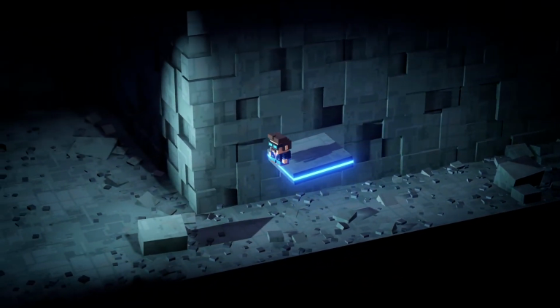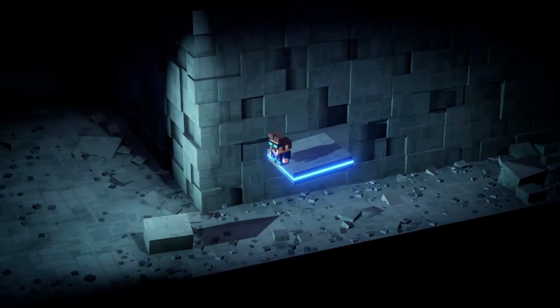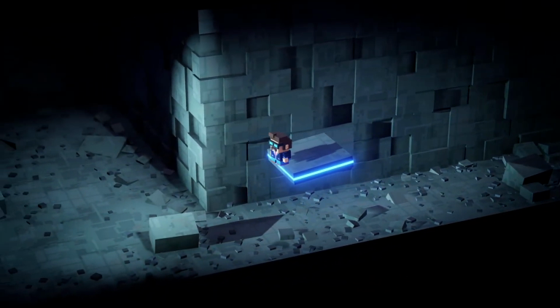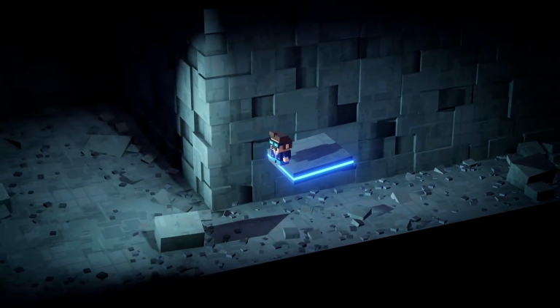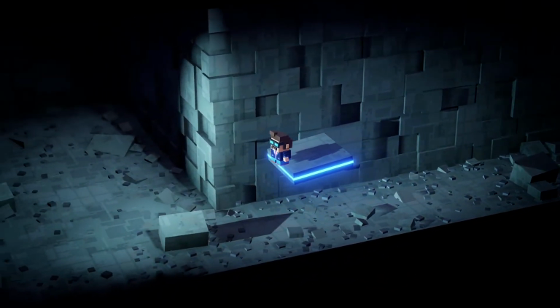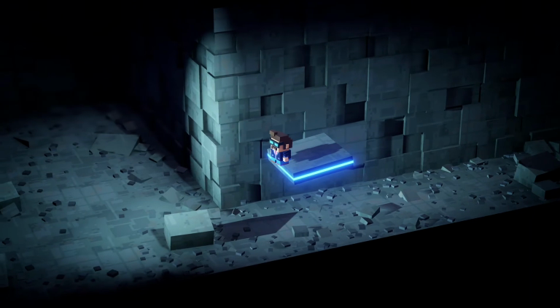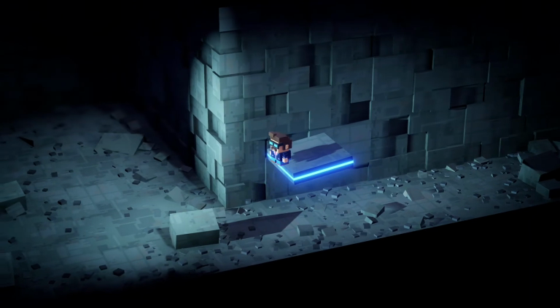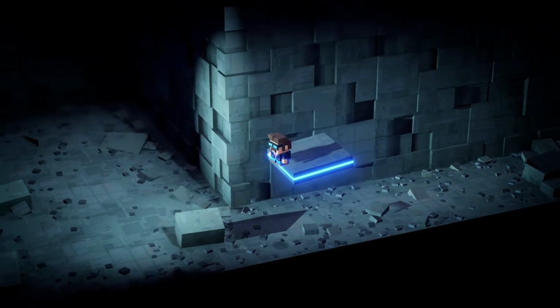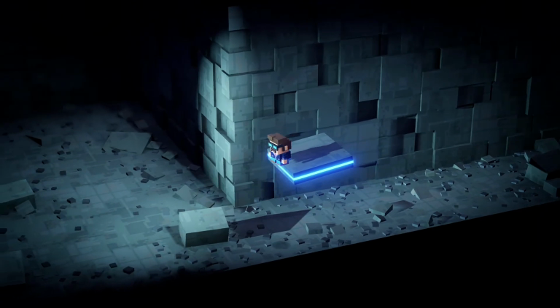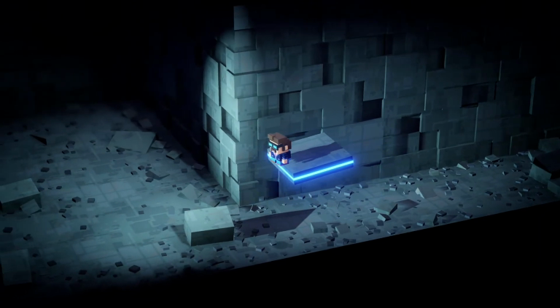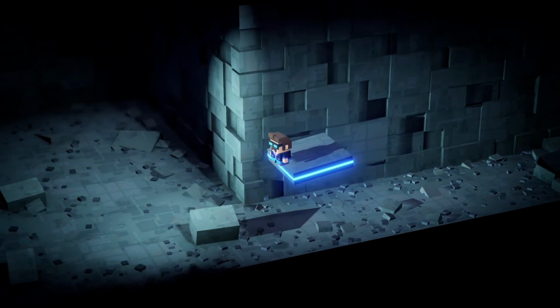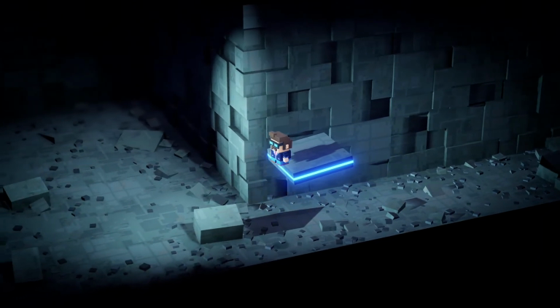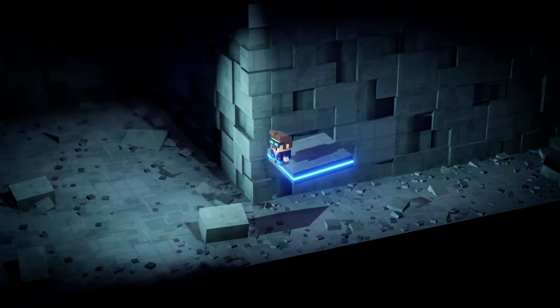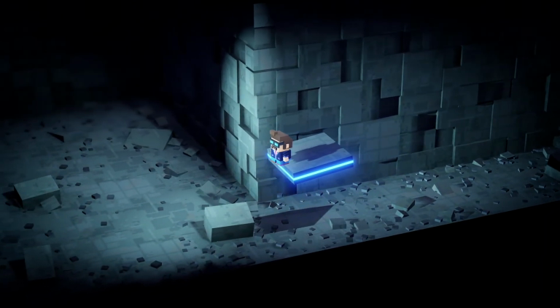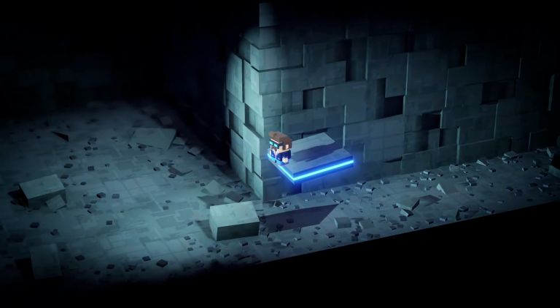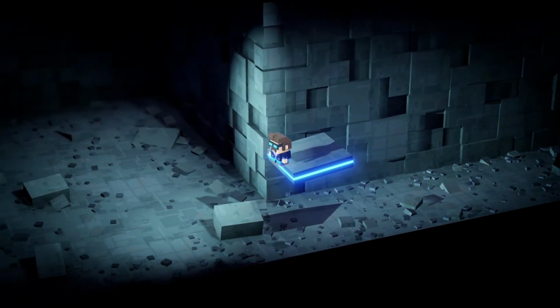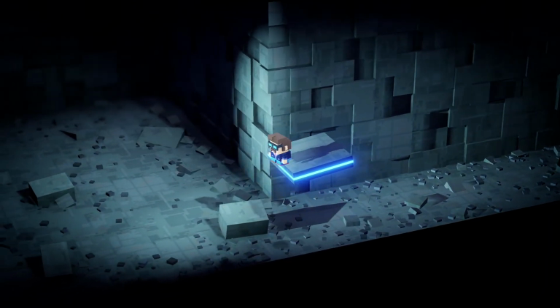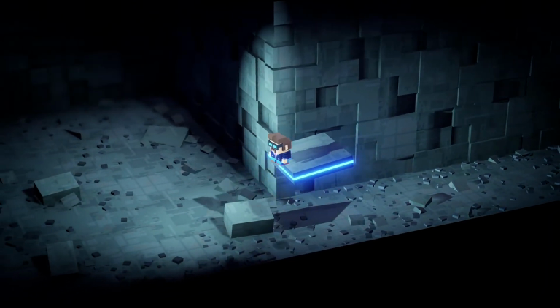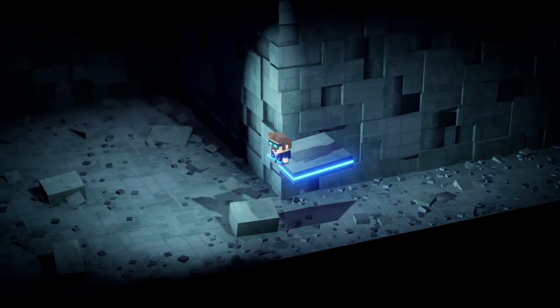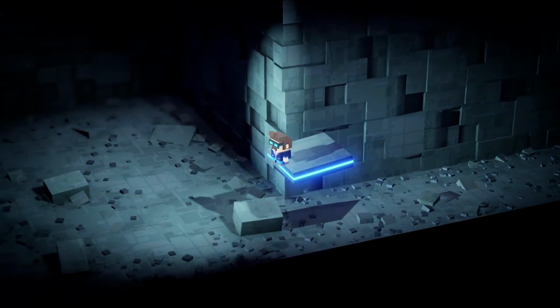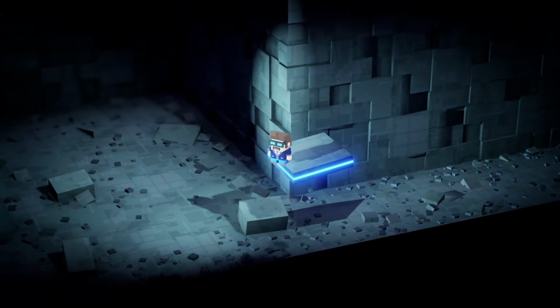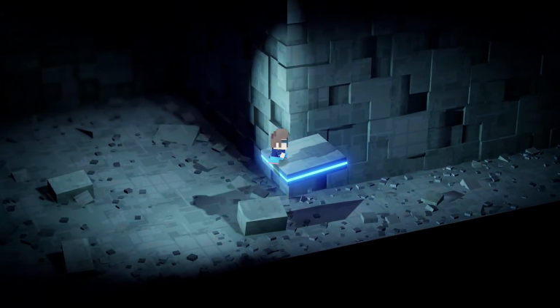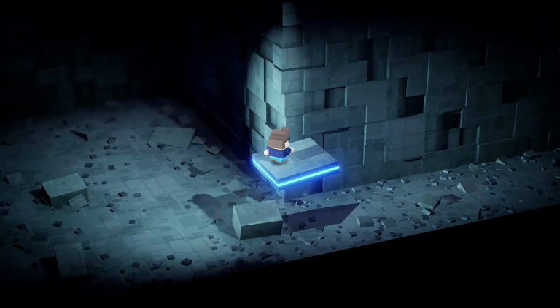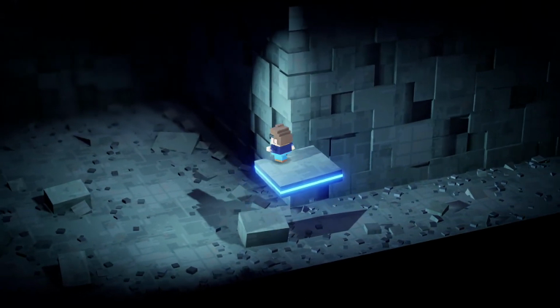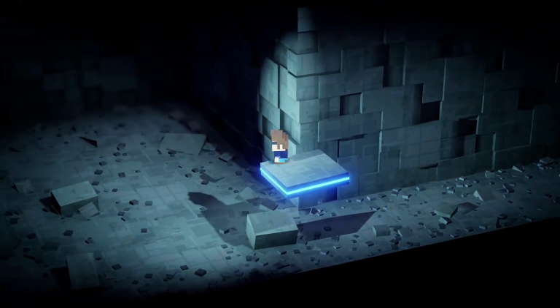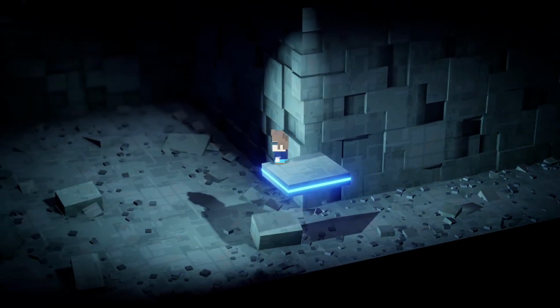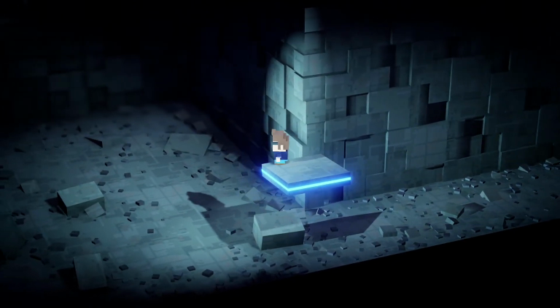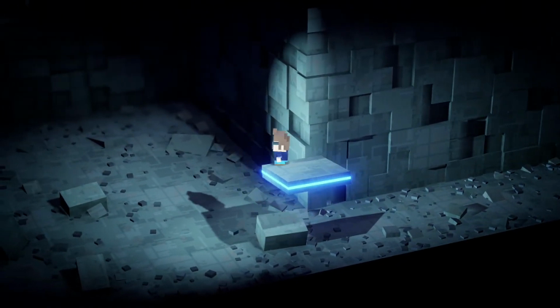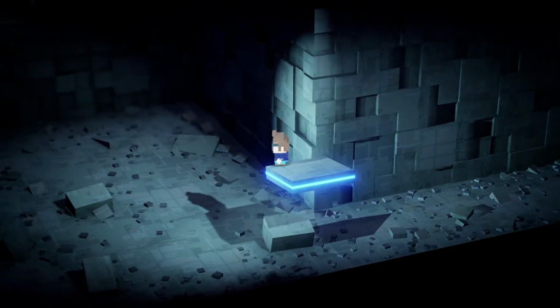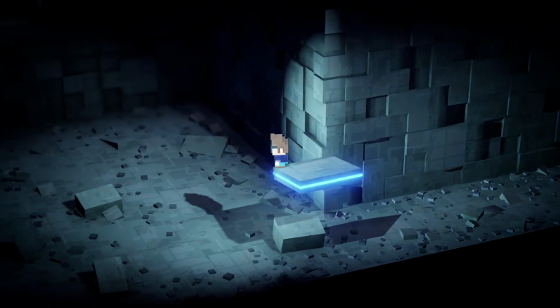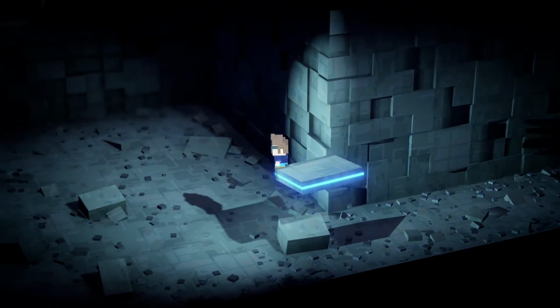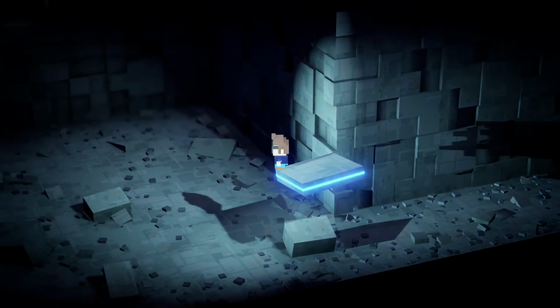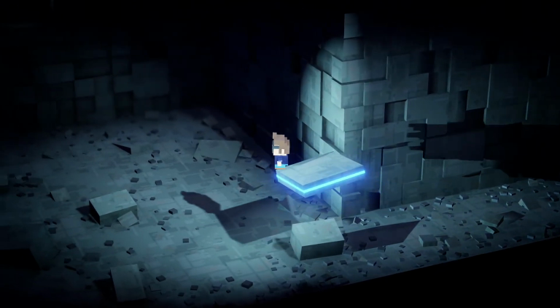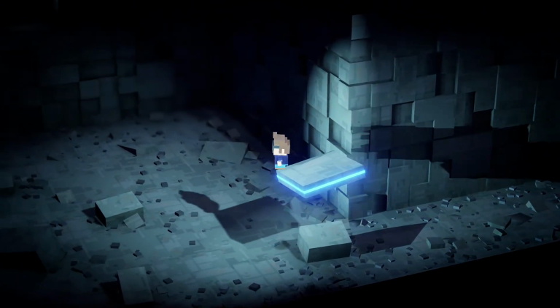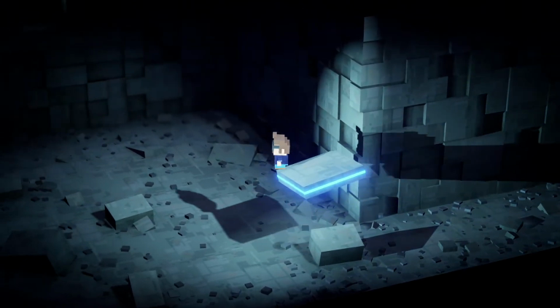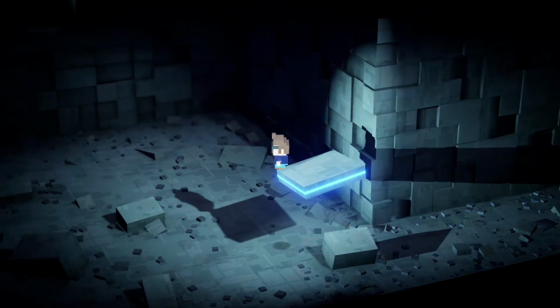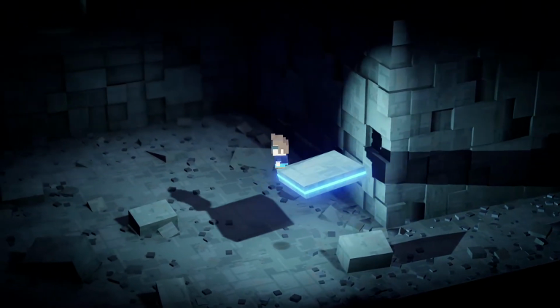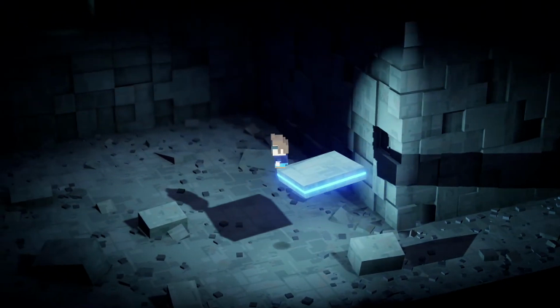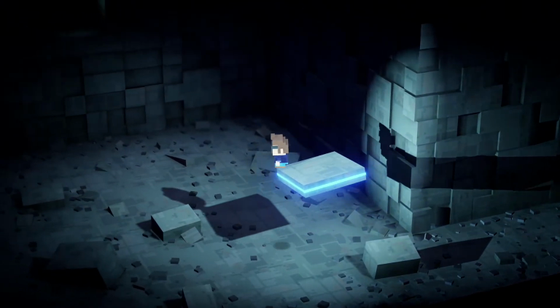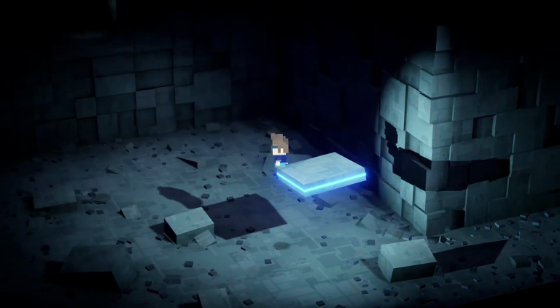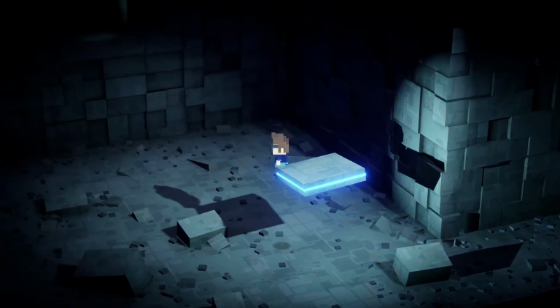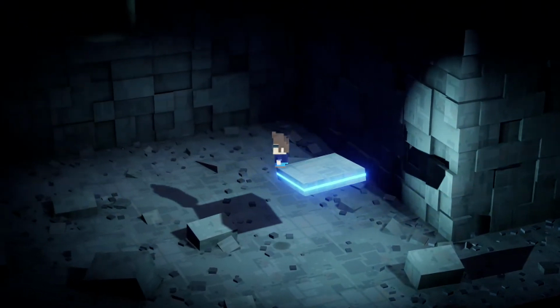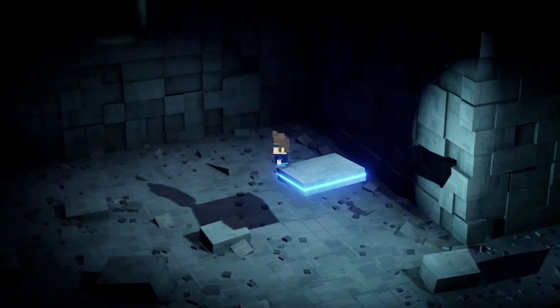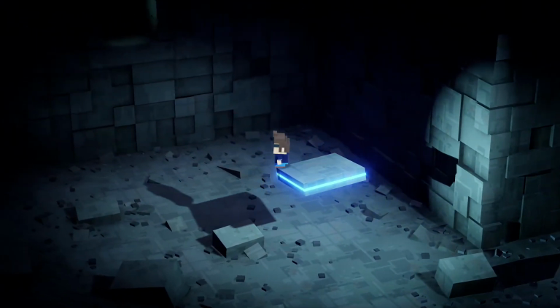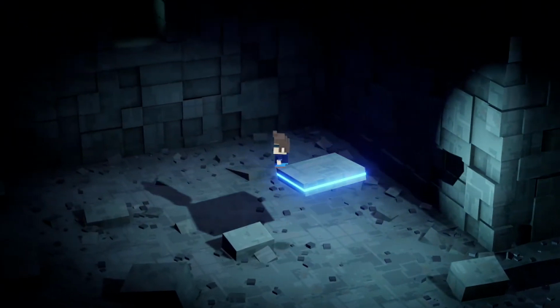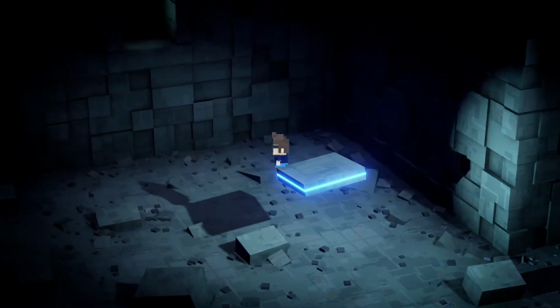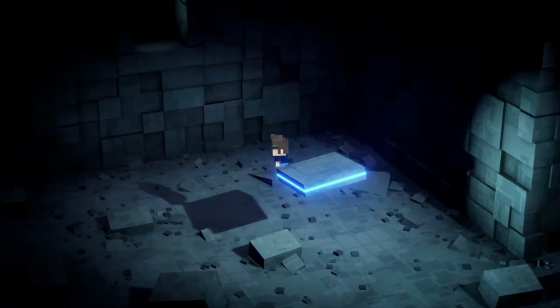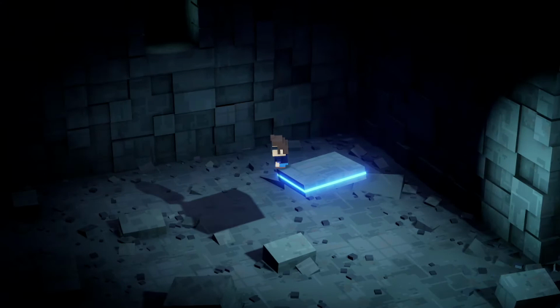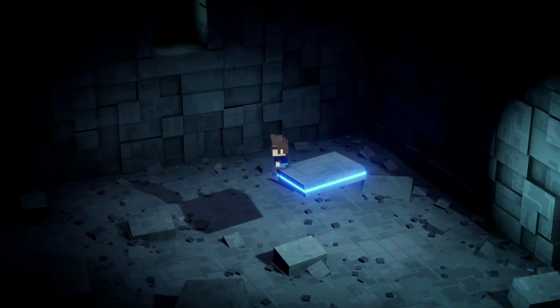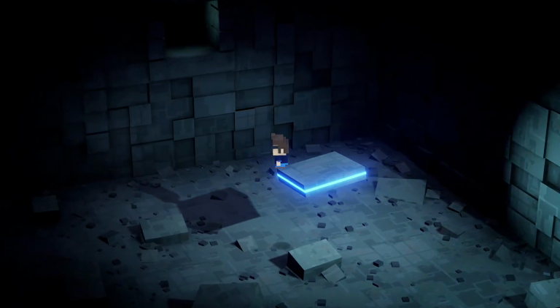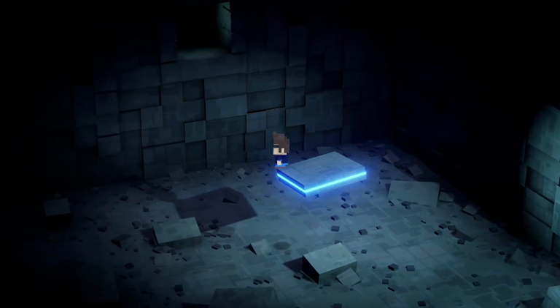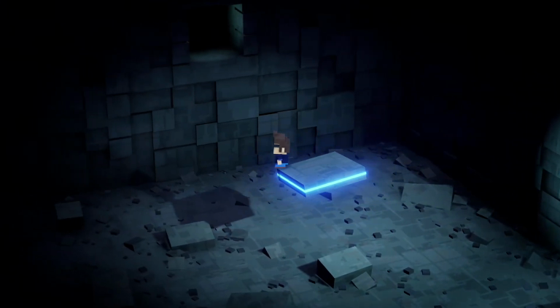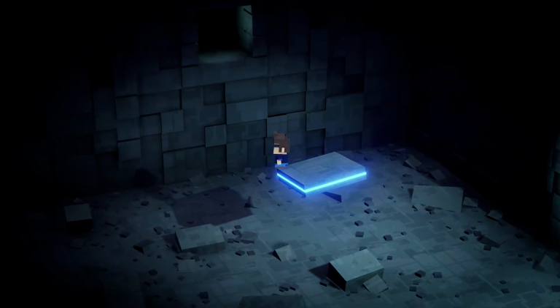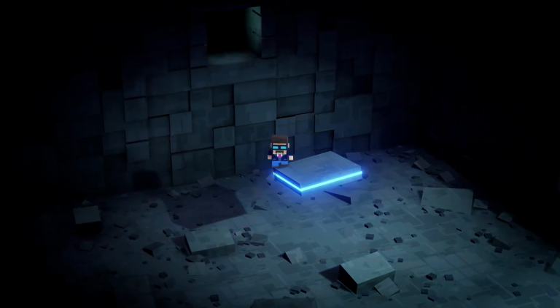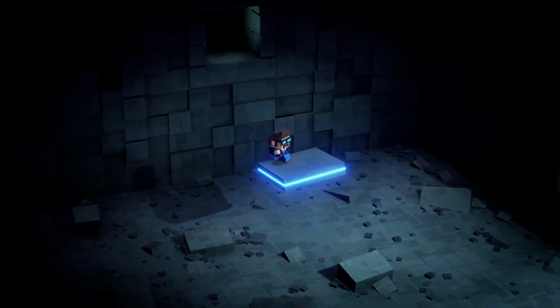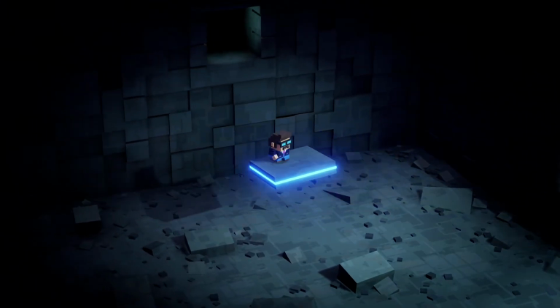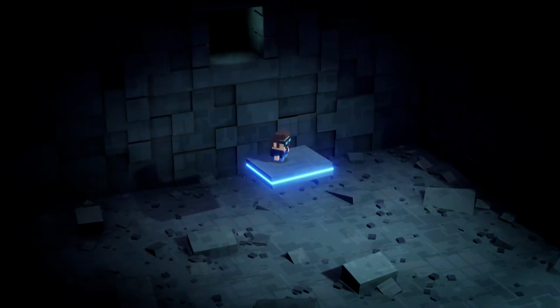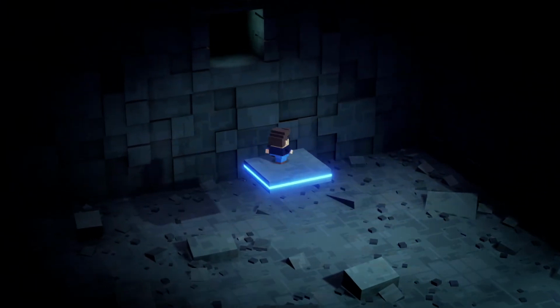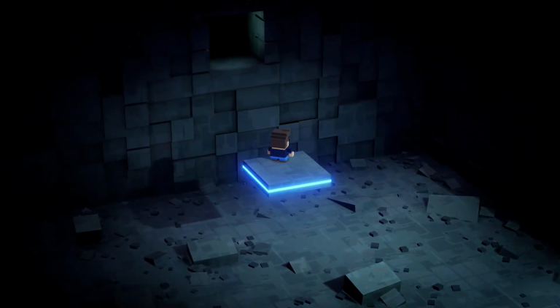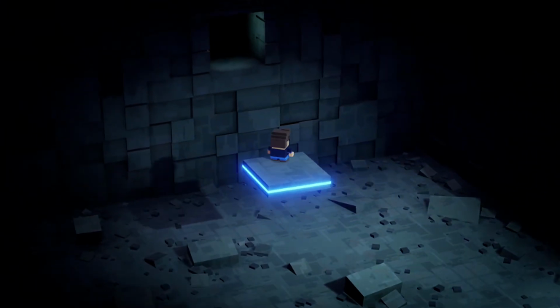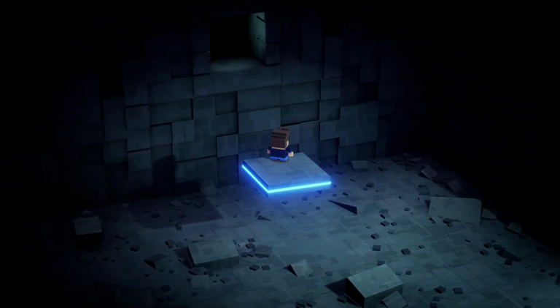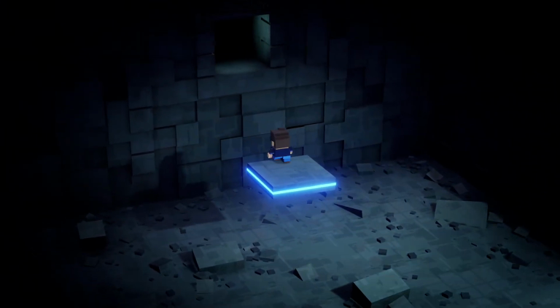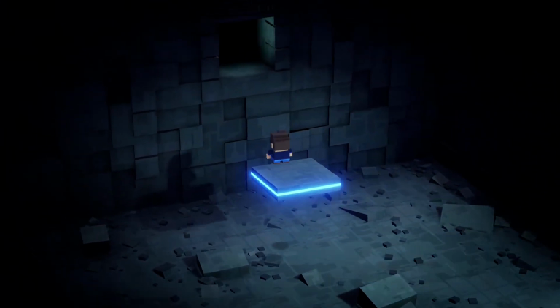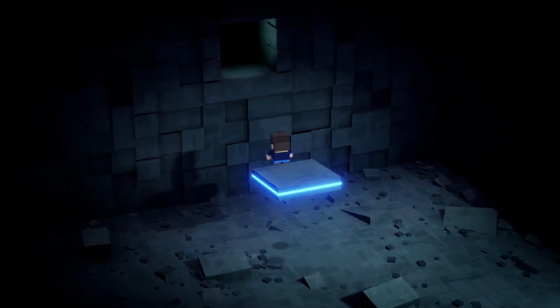You just want to make your way over to the wall at the top there and use the platform to jump through the wall.